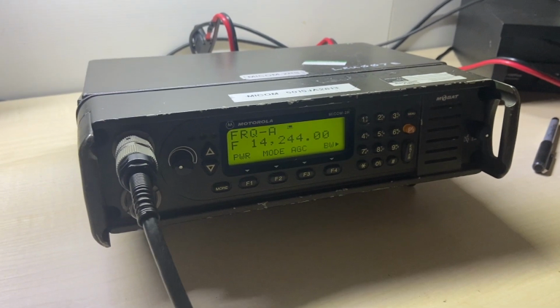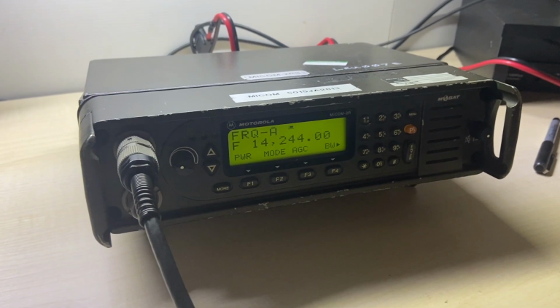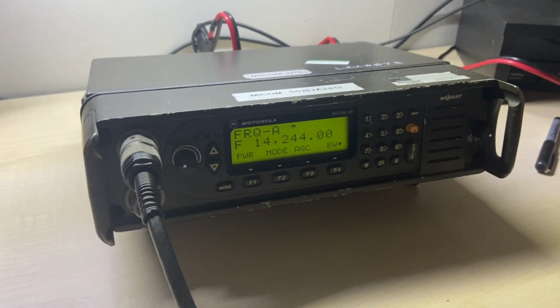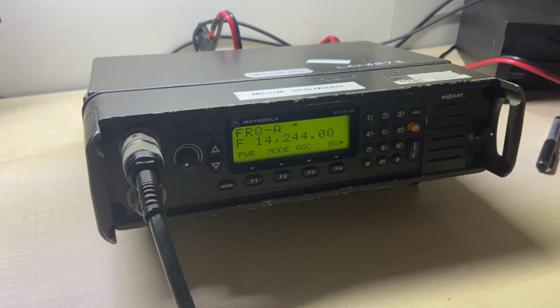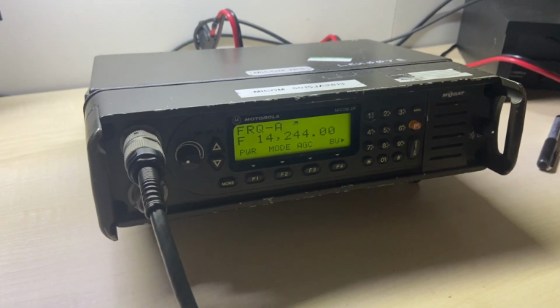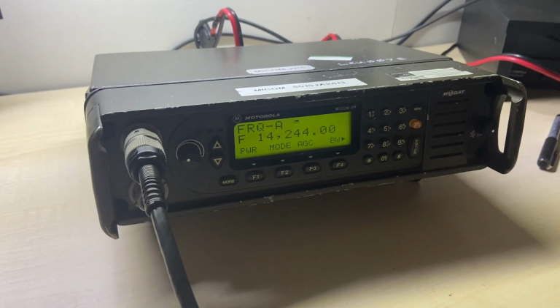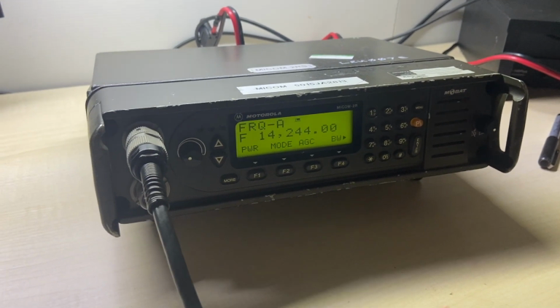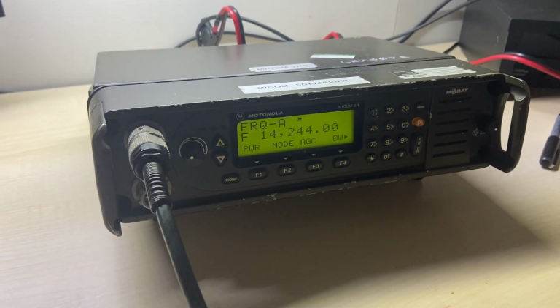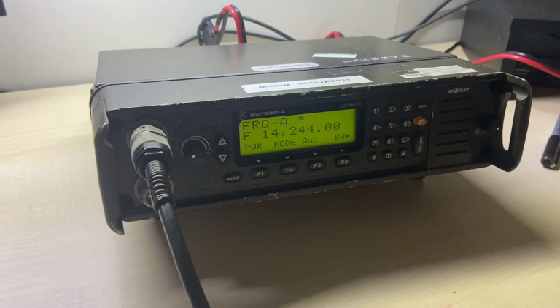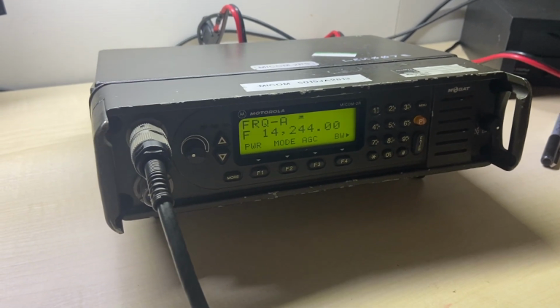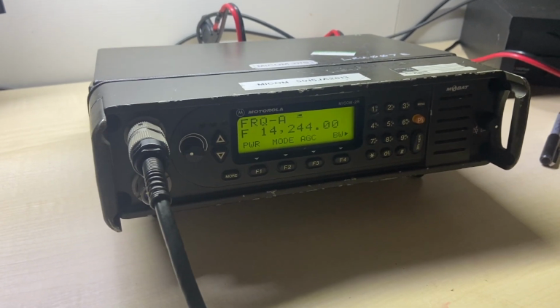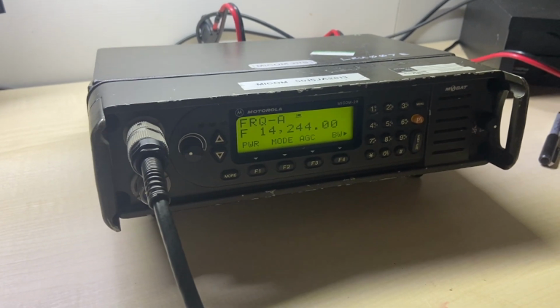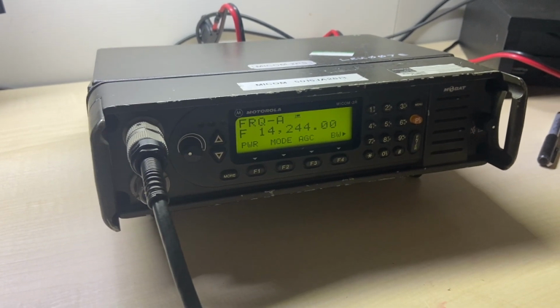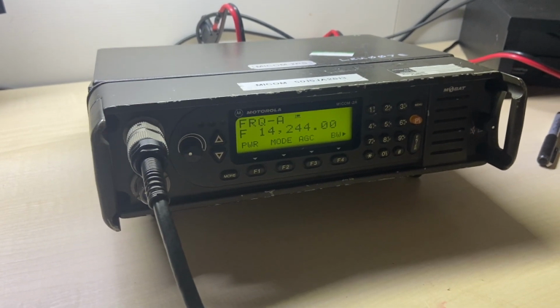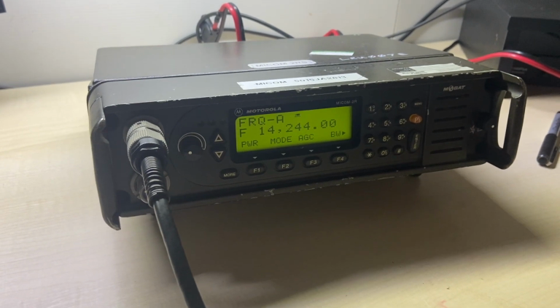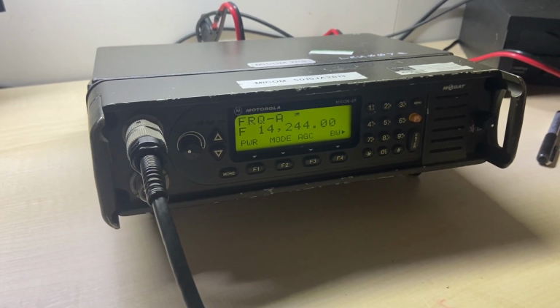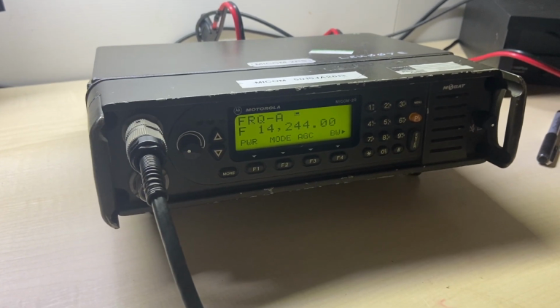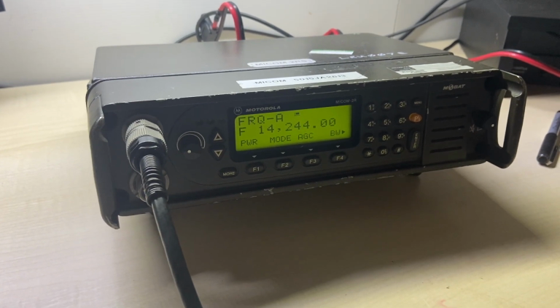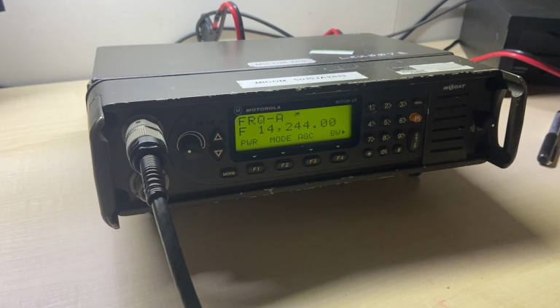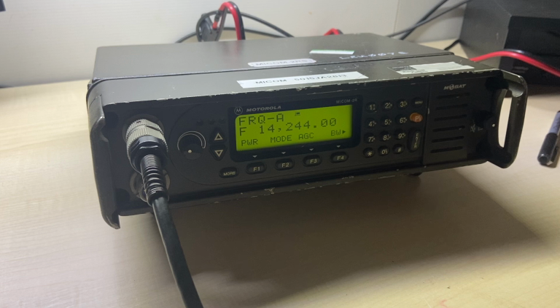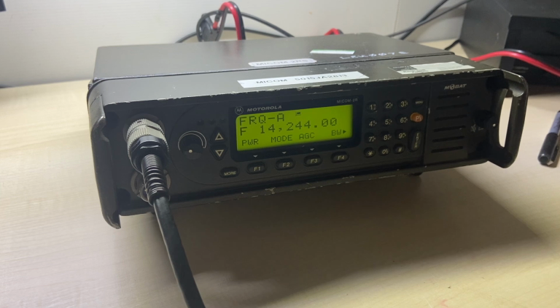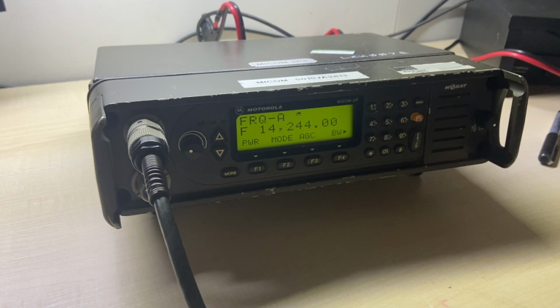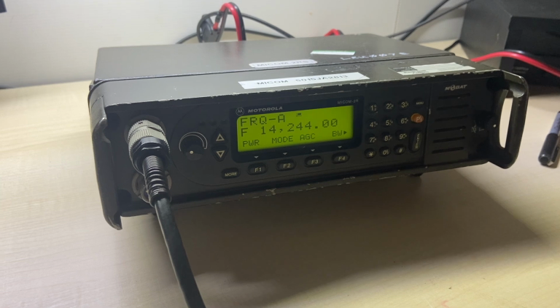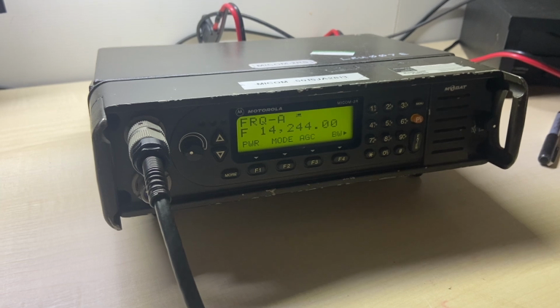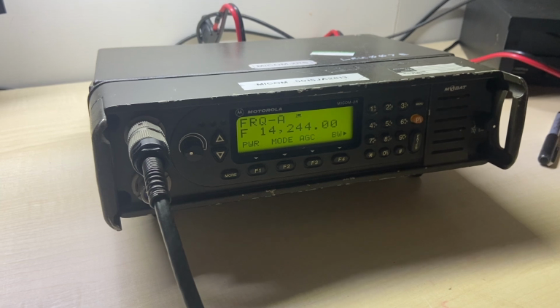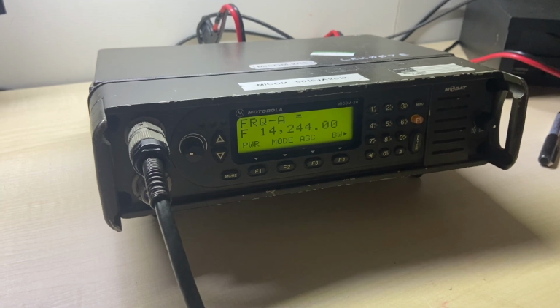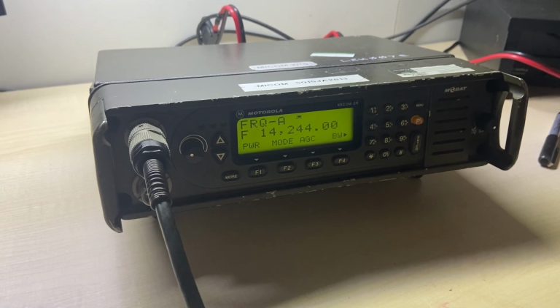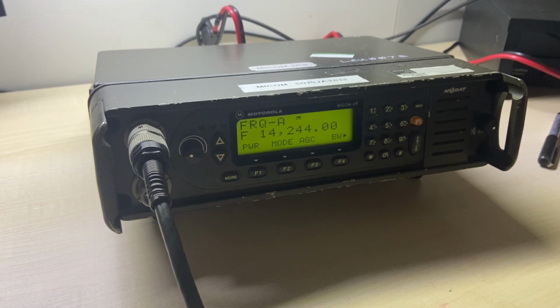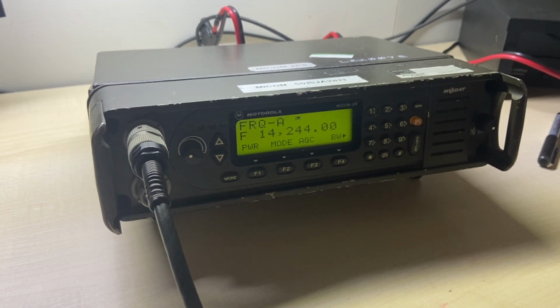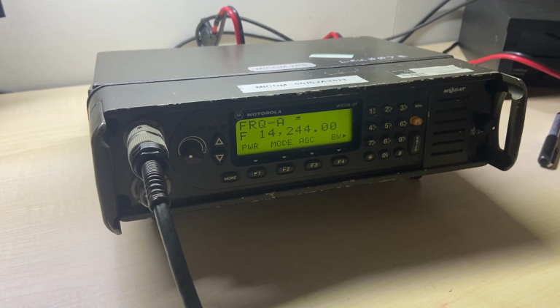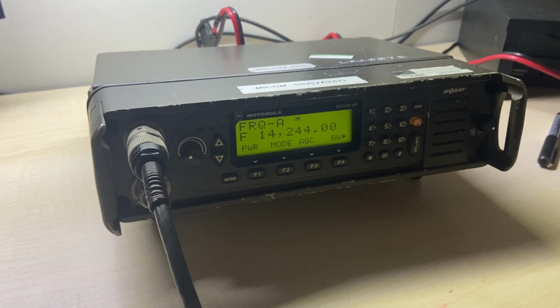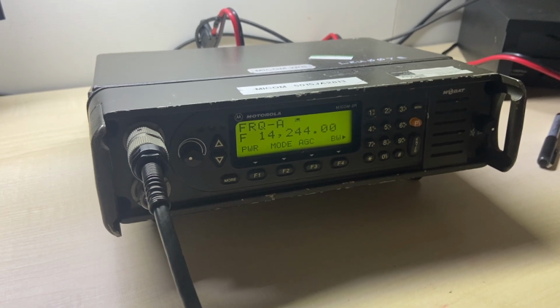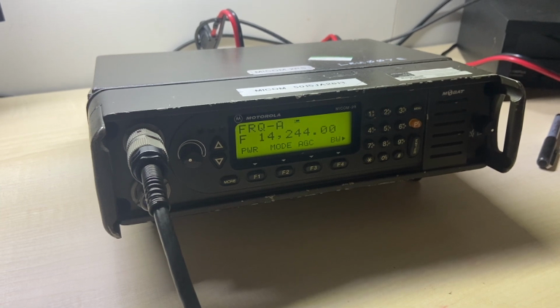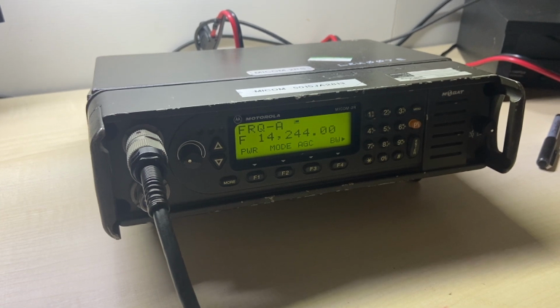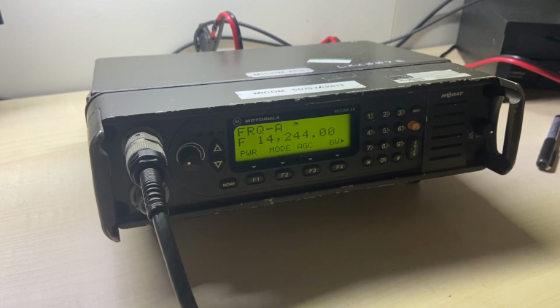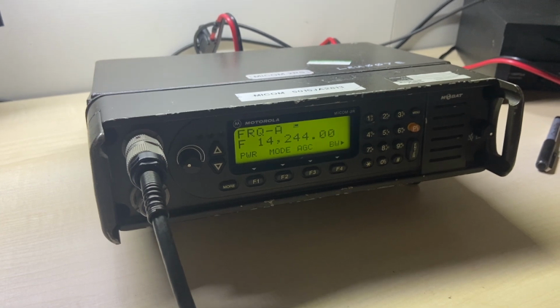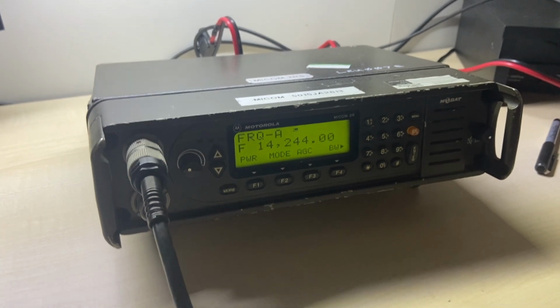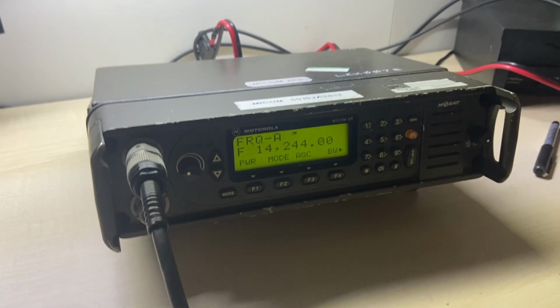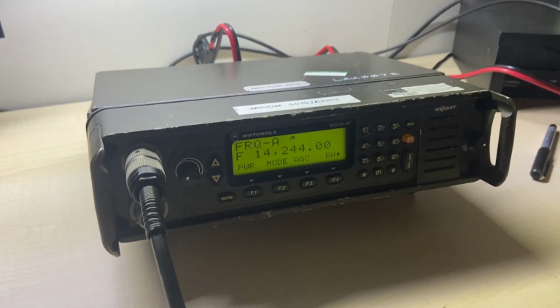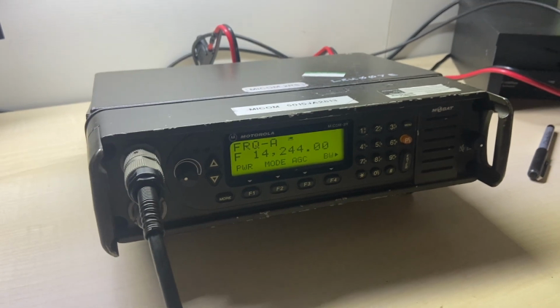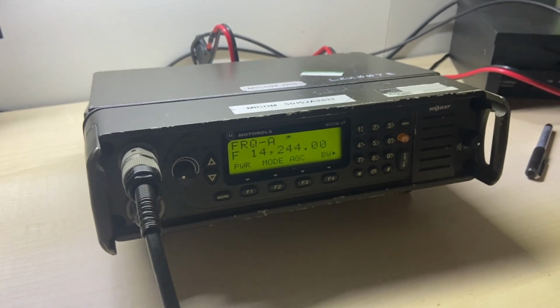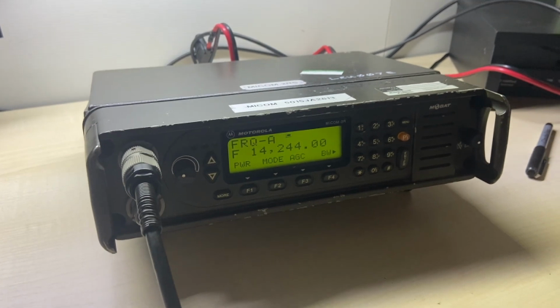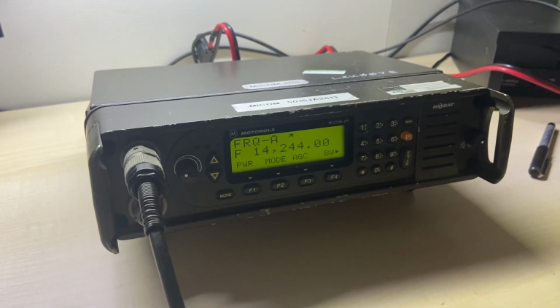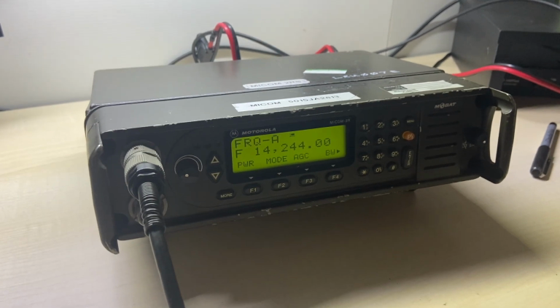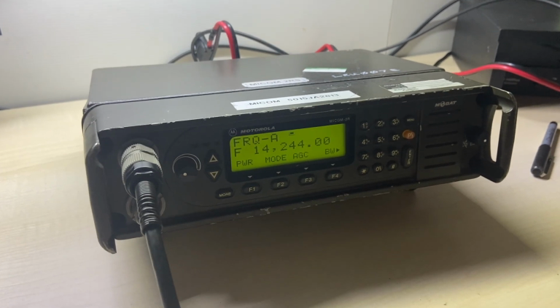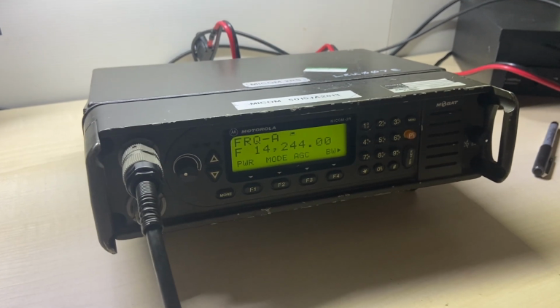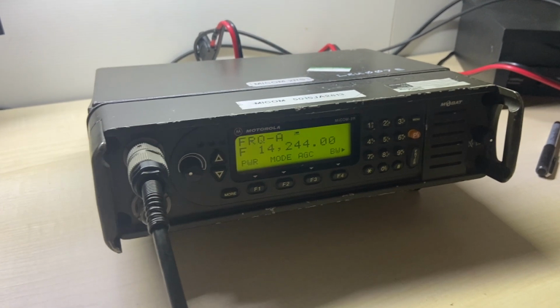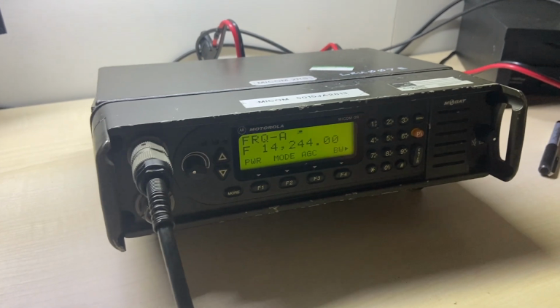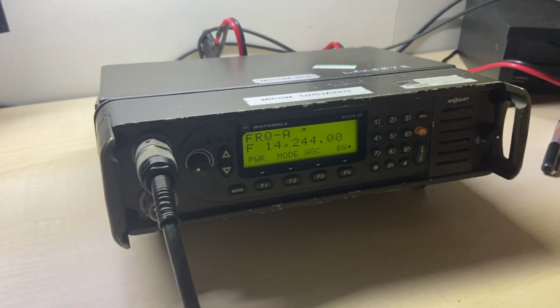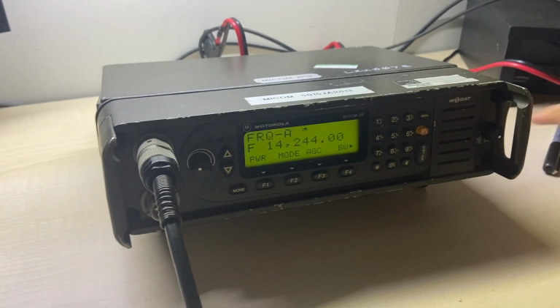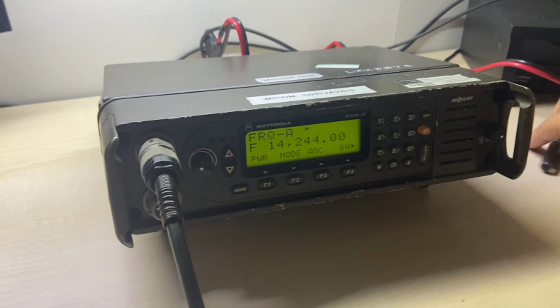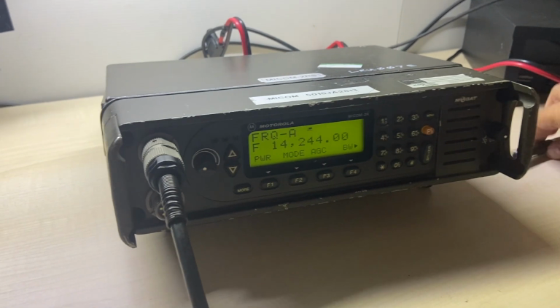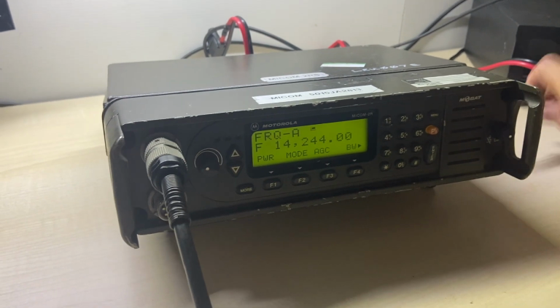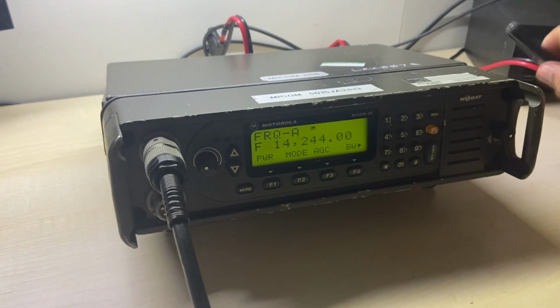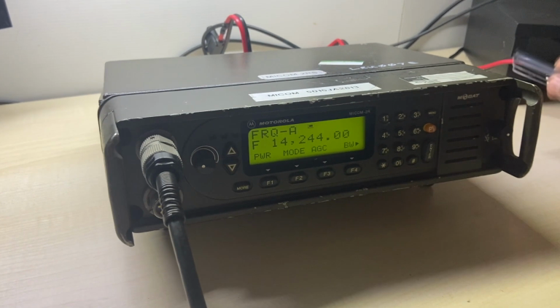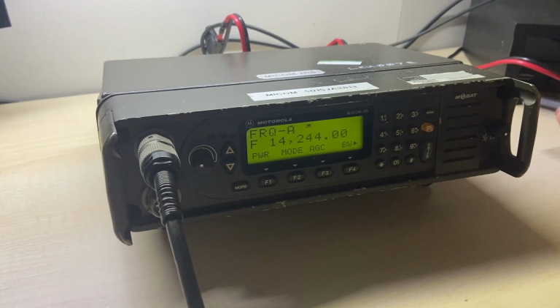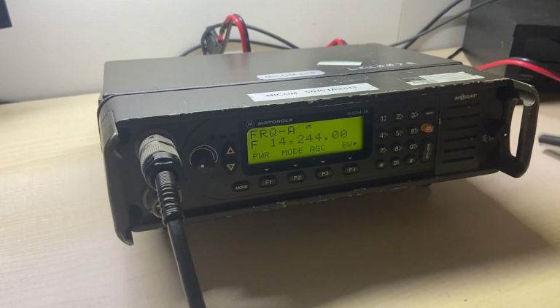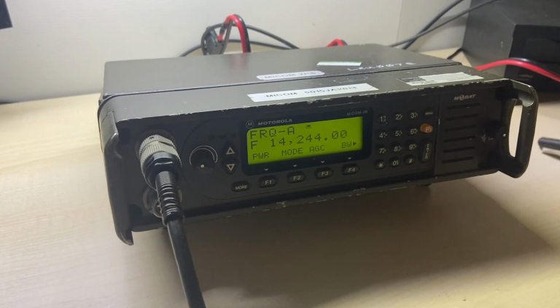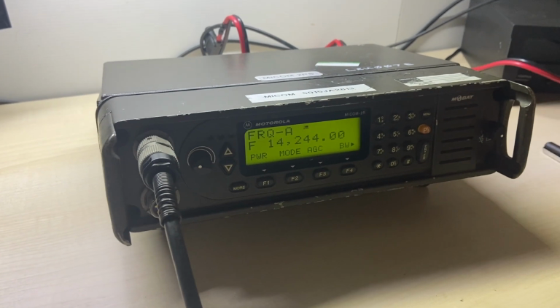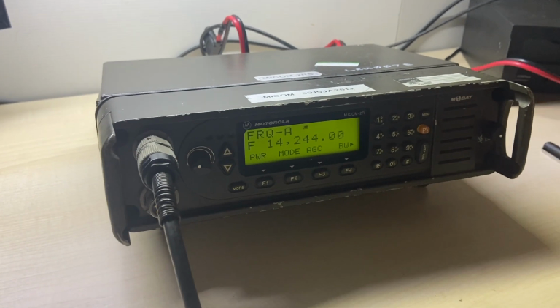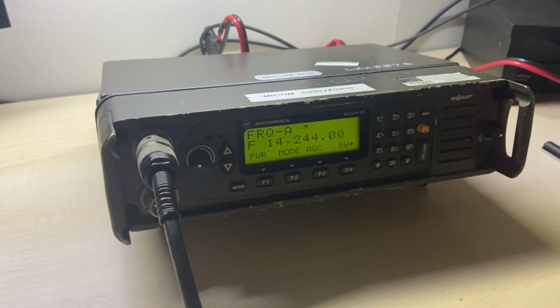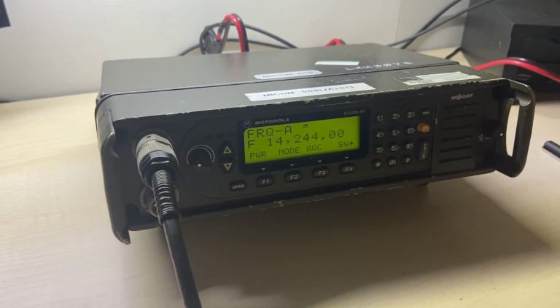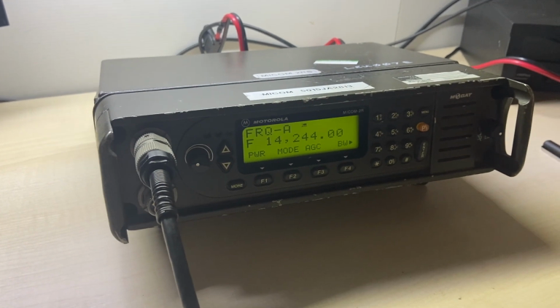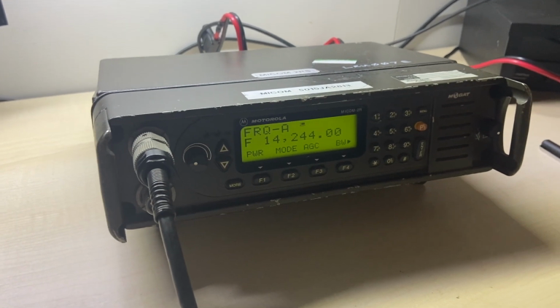Despite being a military radio, it has a lot of features that commercial radios have.